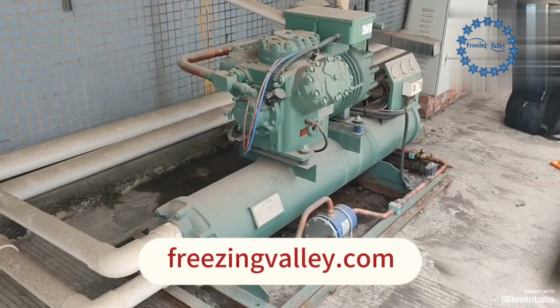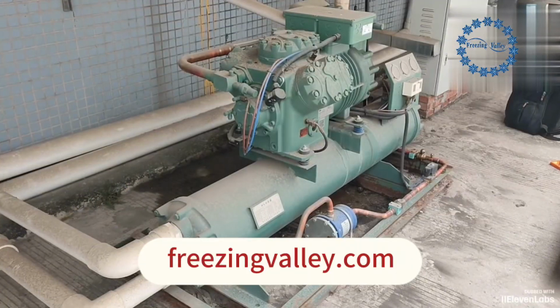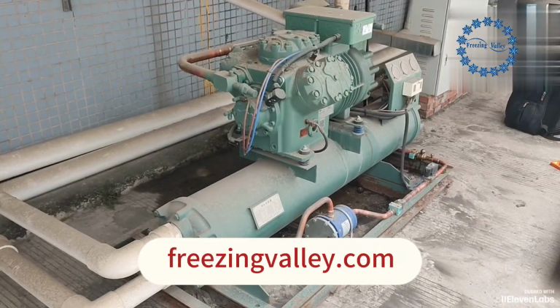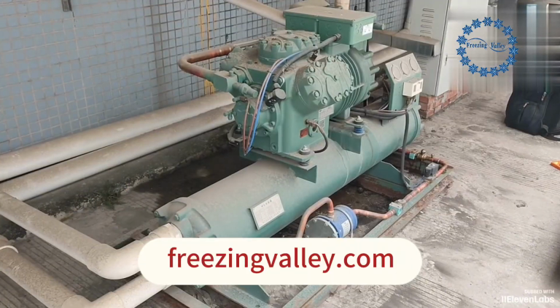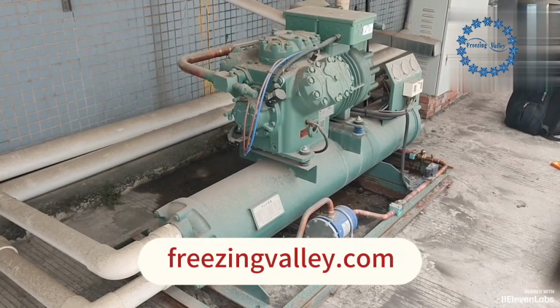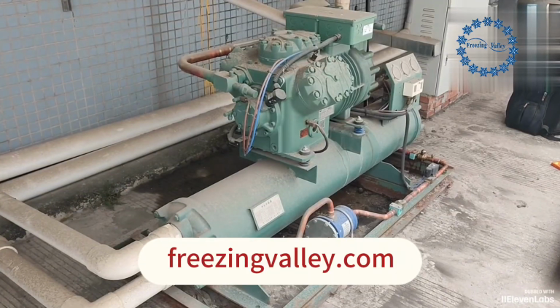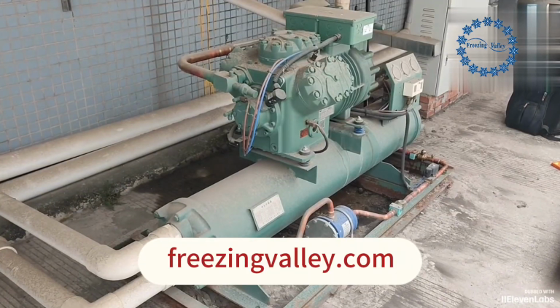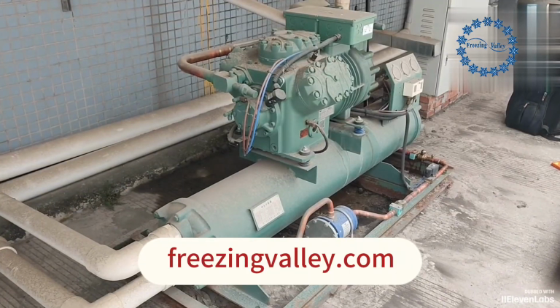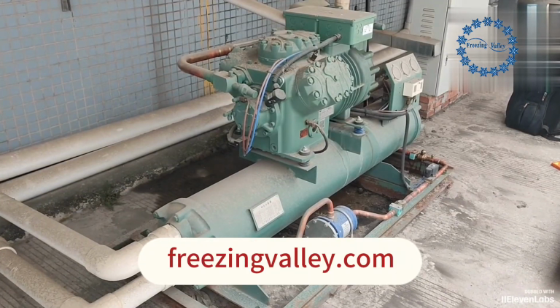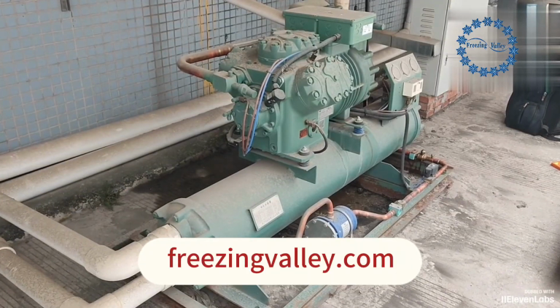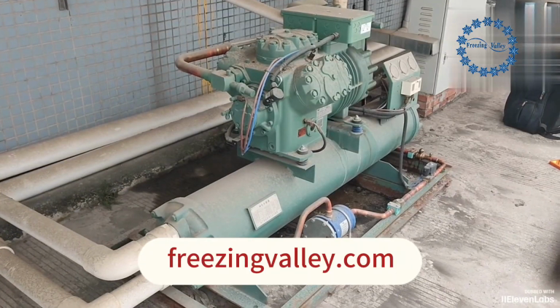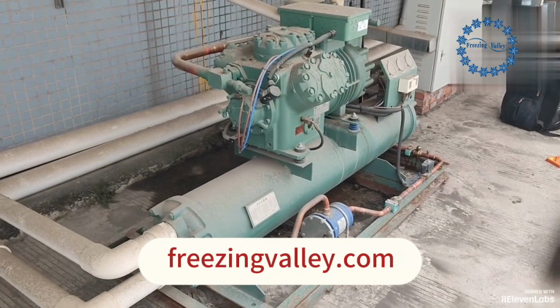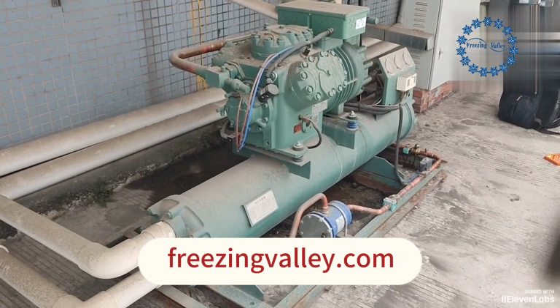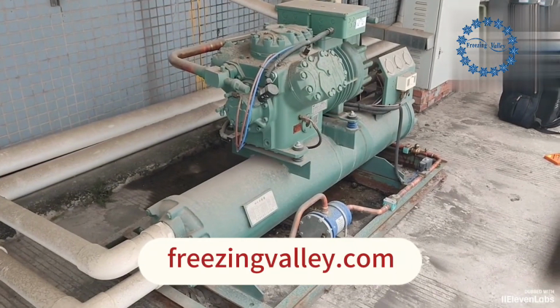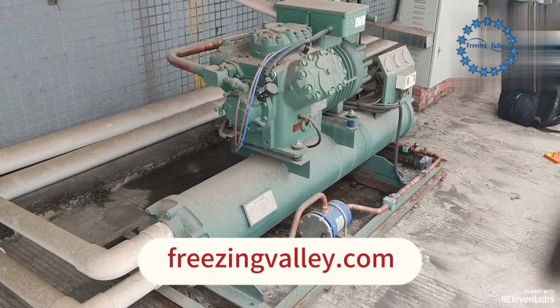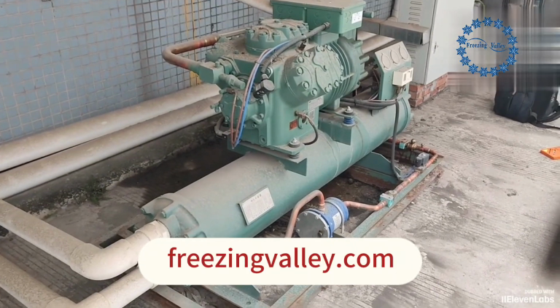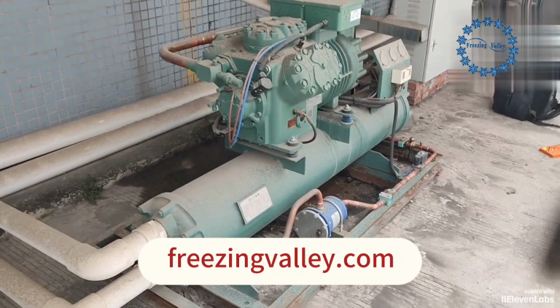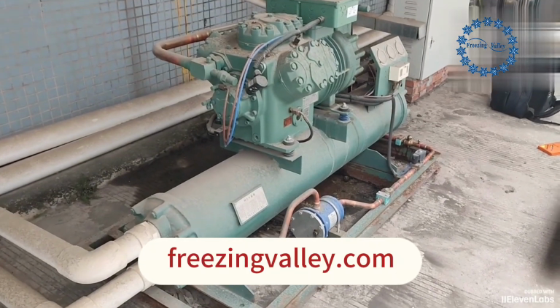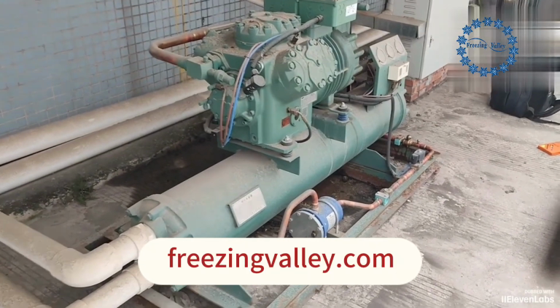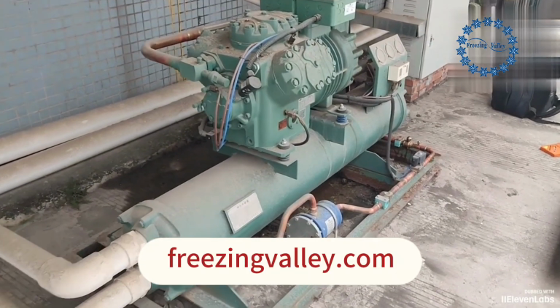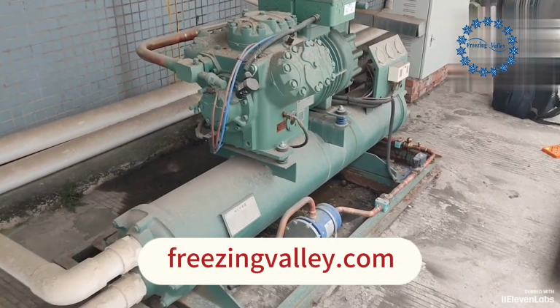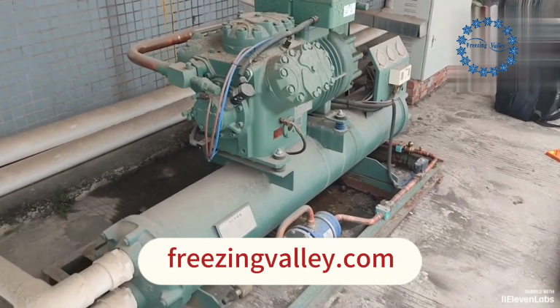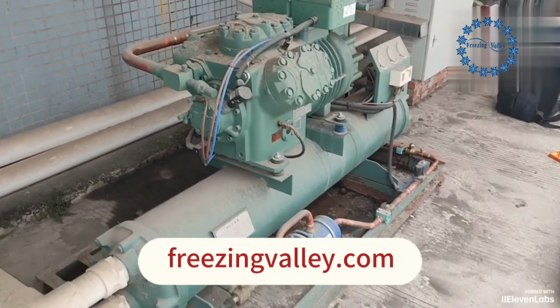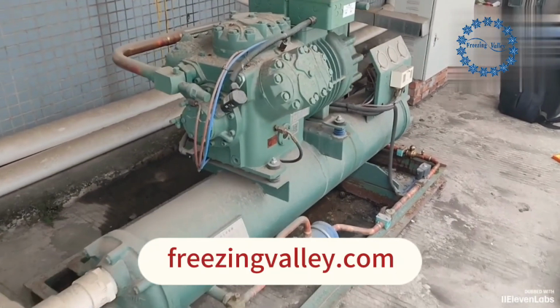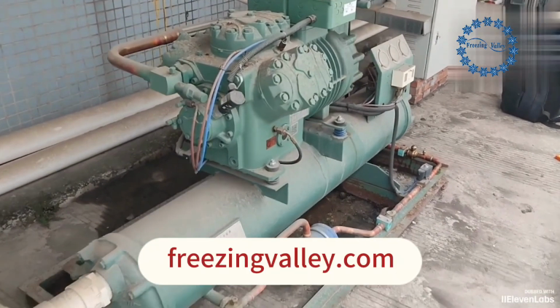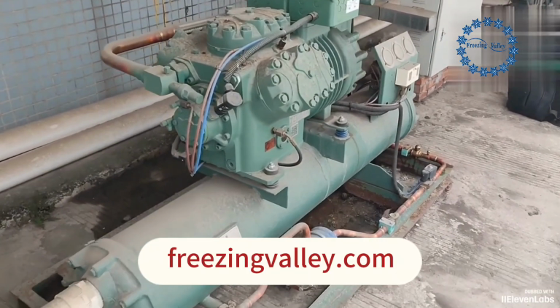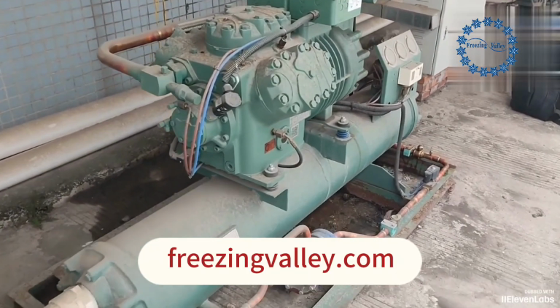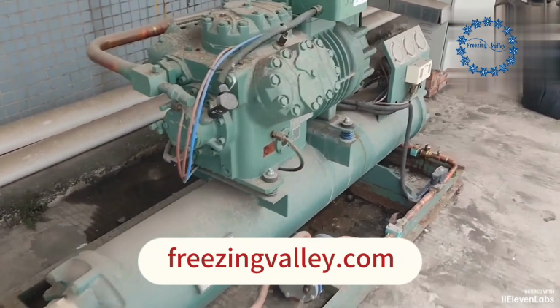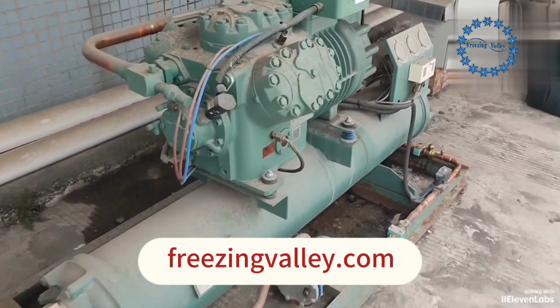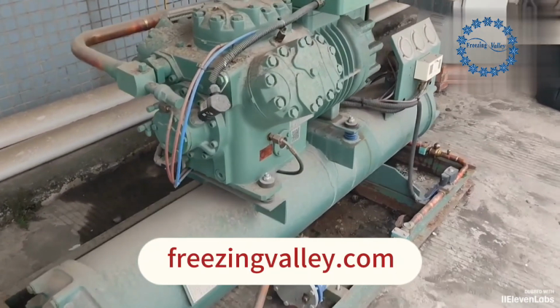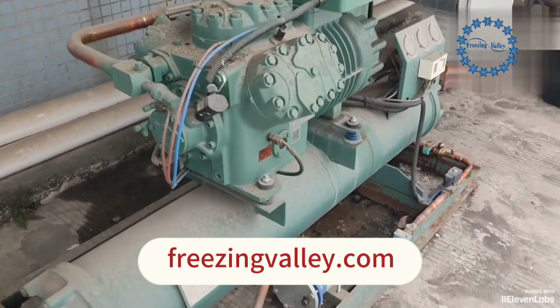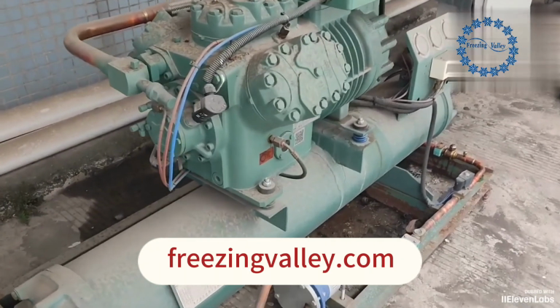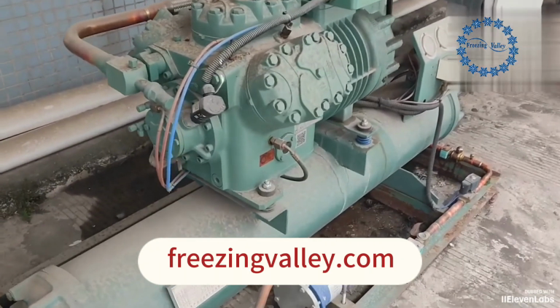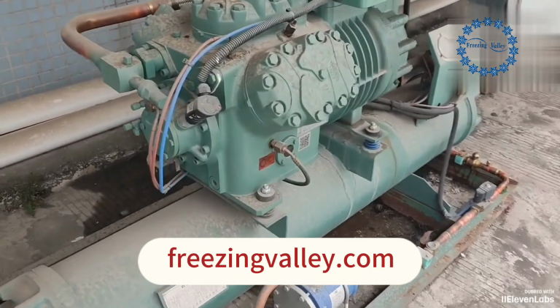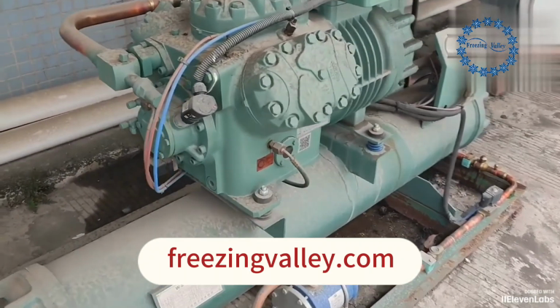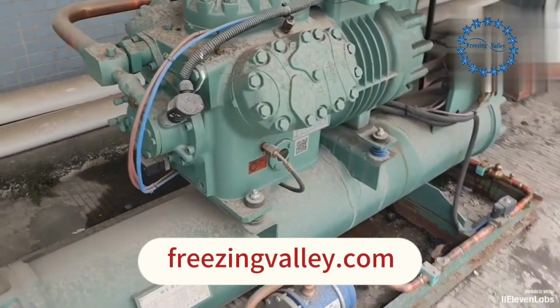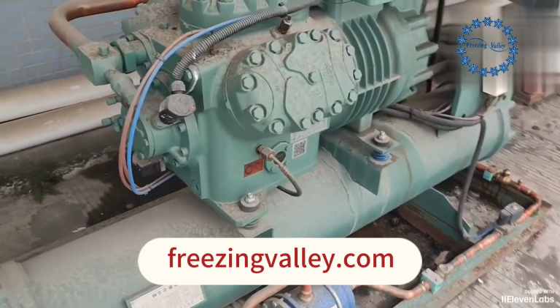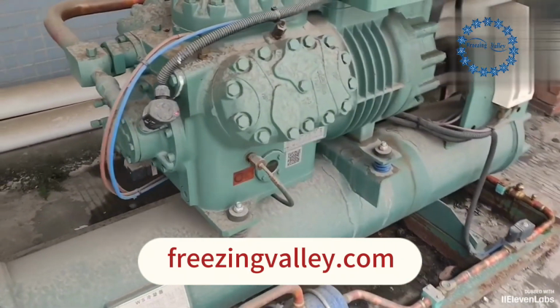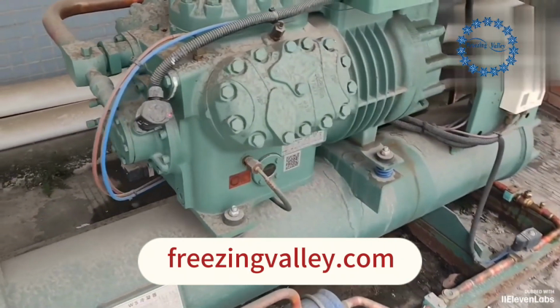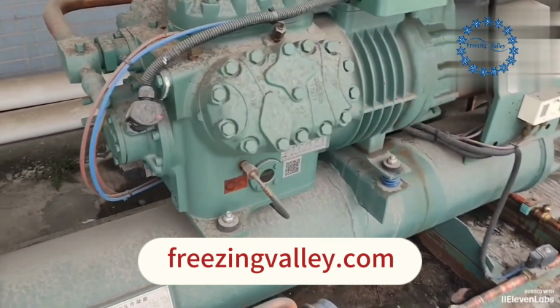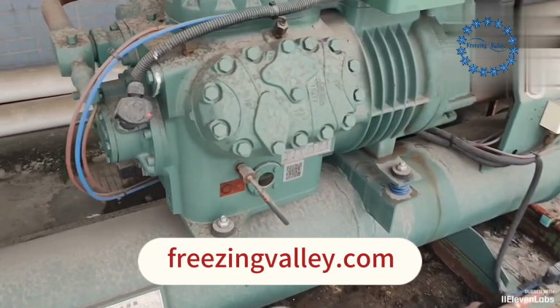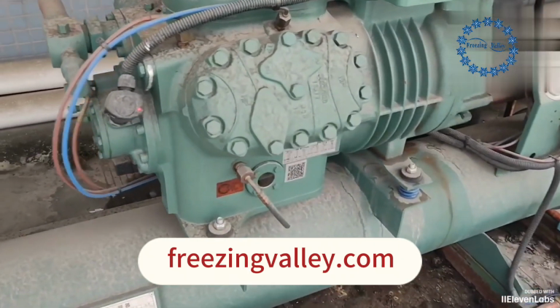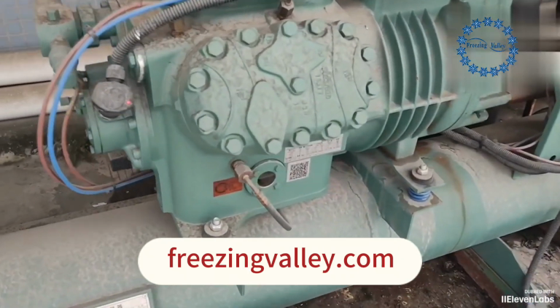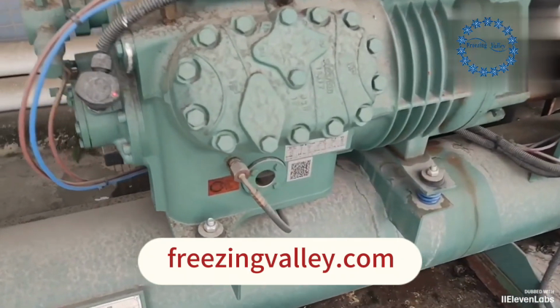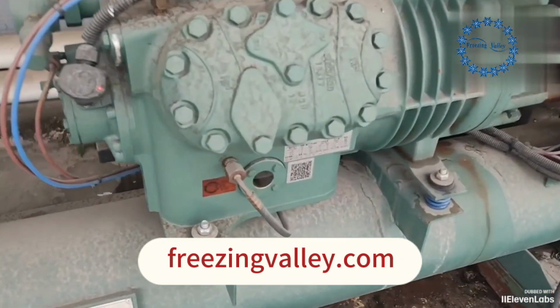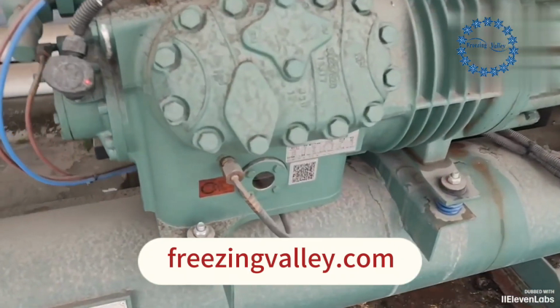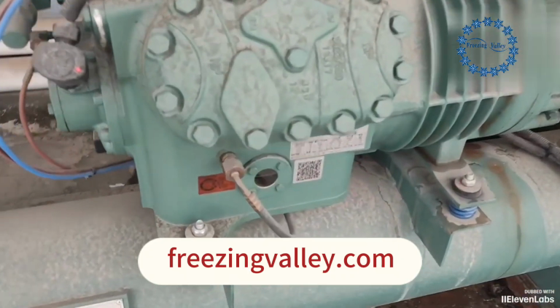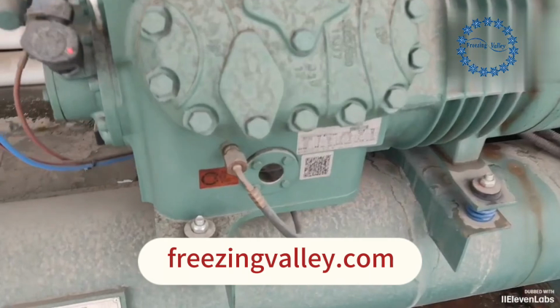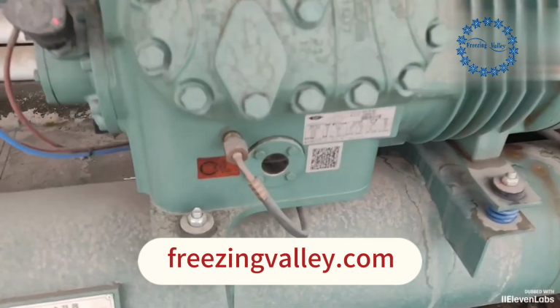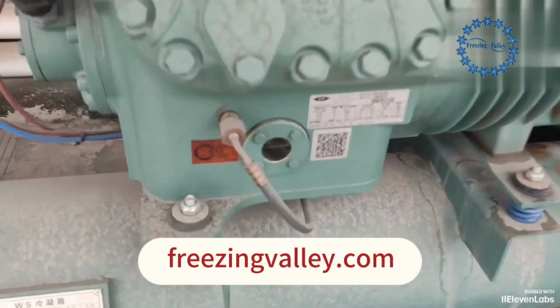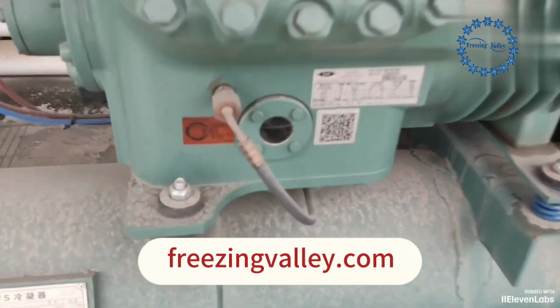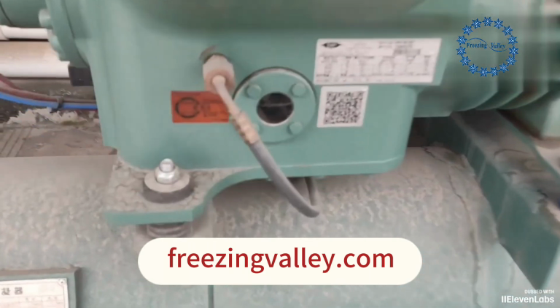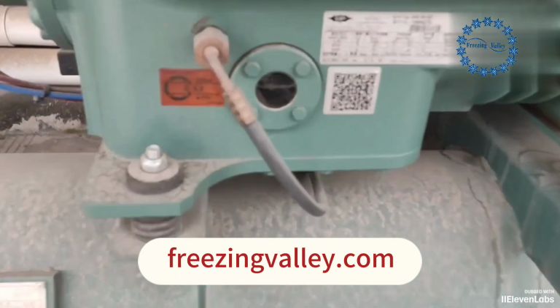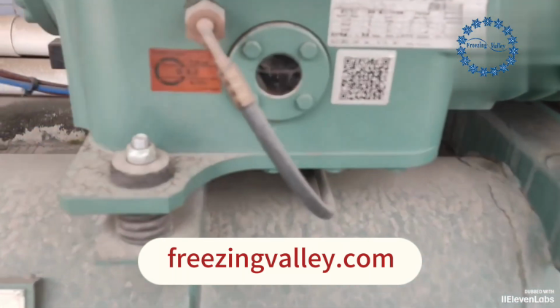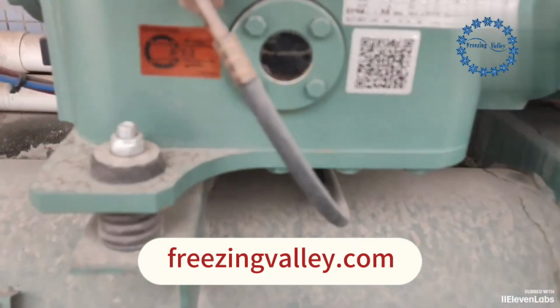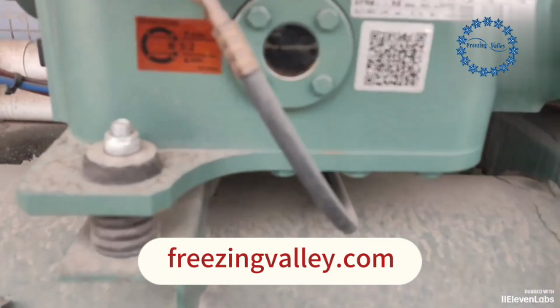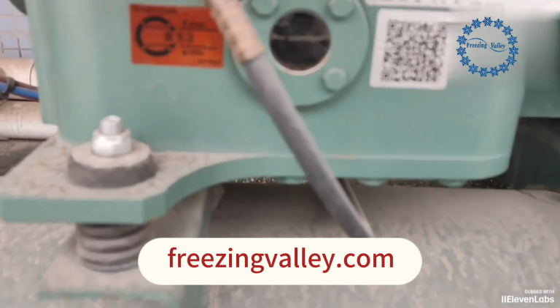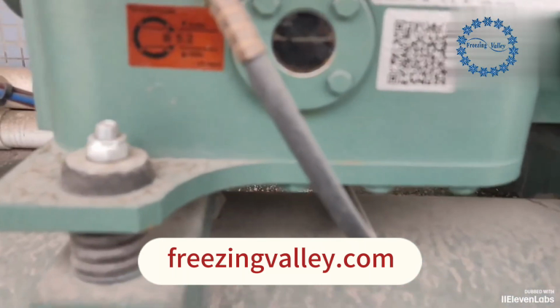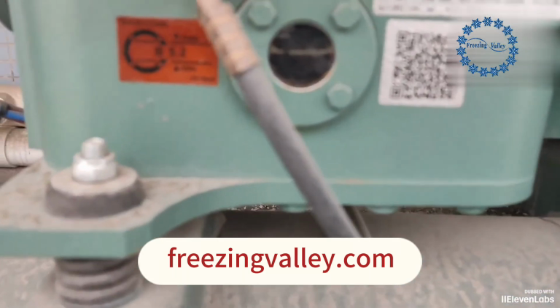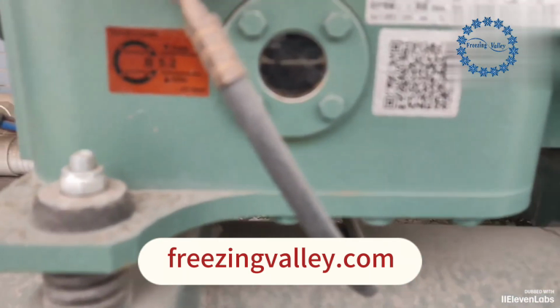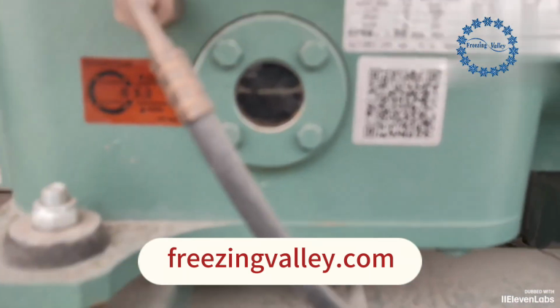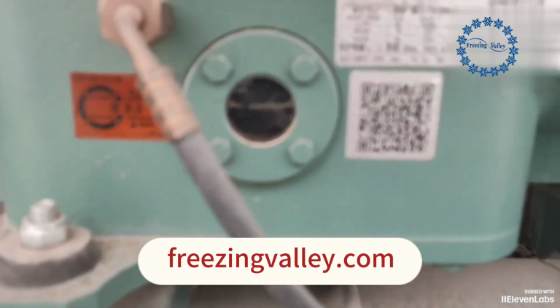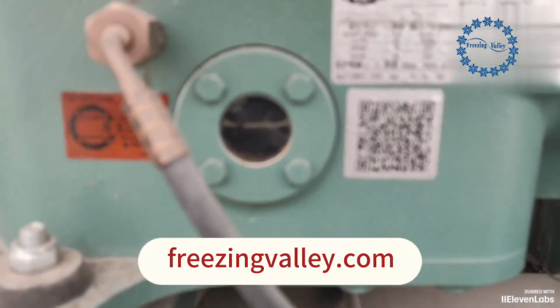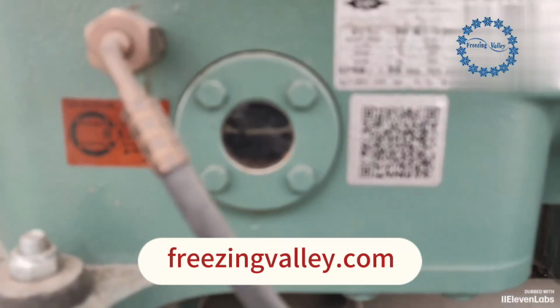I'm here to maintain a client's cold storage, replacing the compressor and refrigerating oil. It's been used for over two years, so it's time for a change.